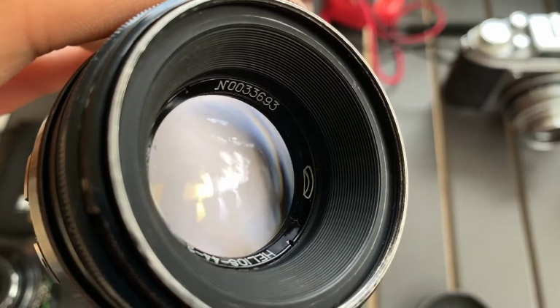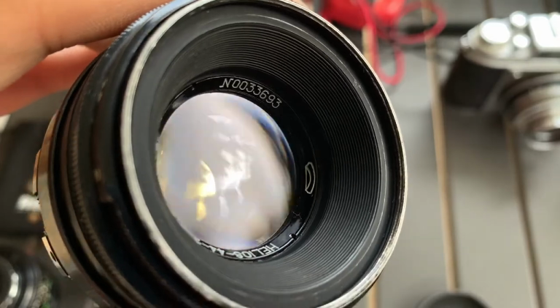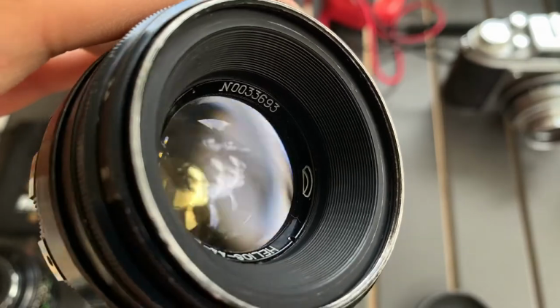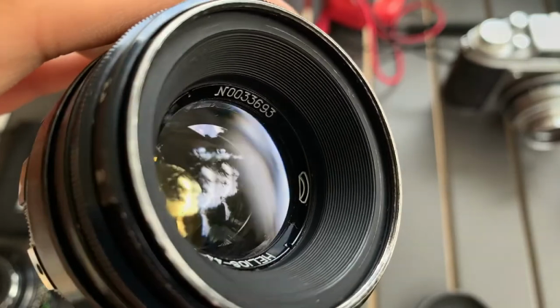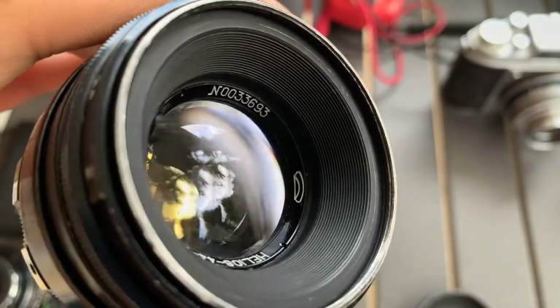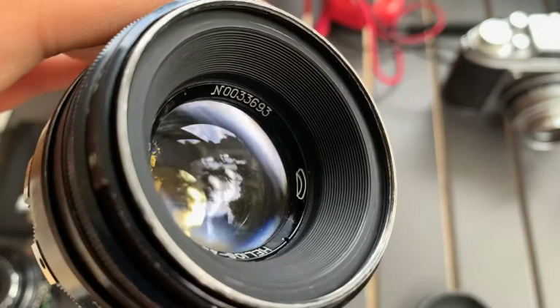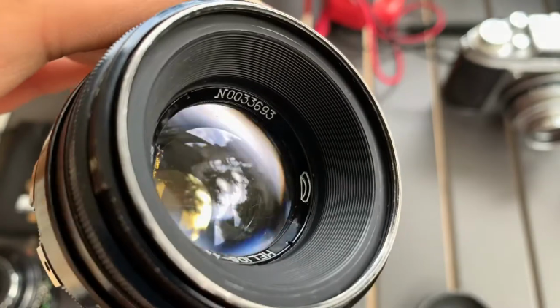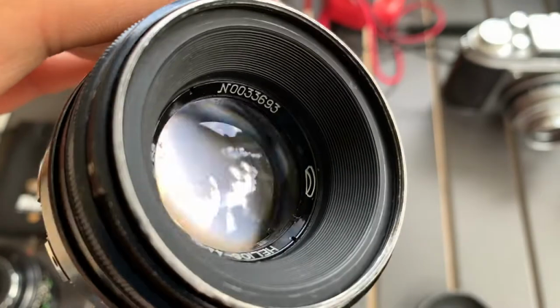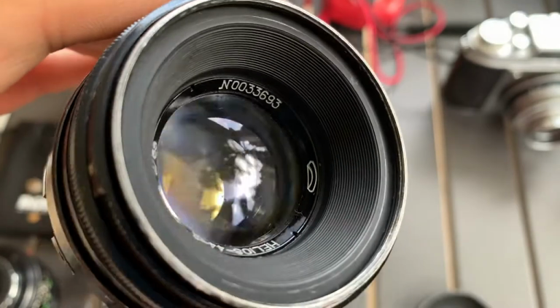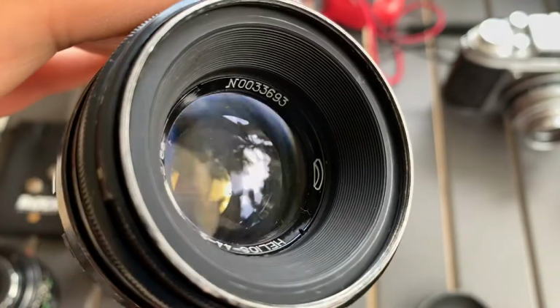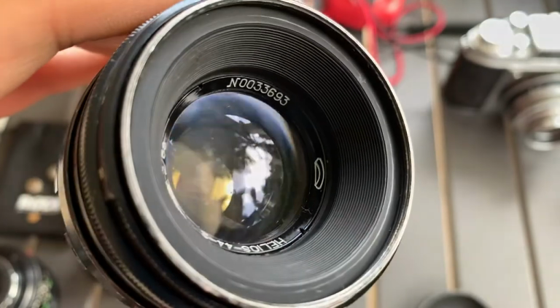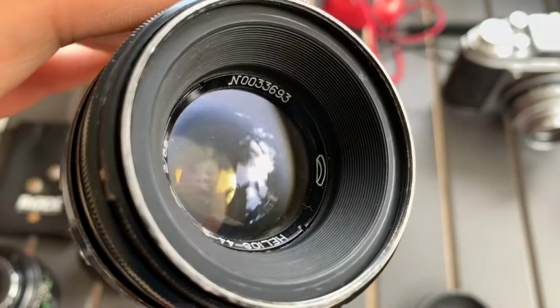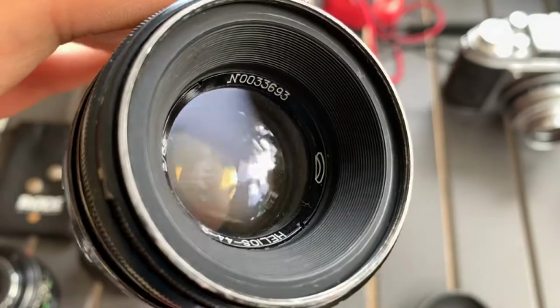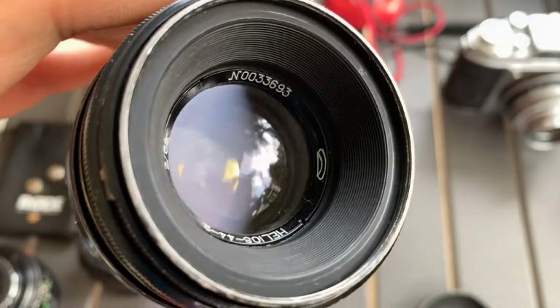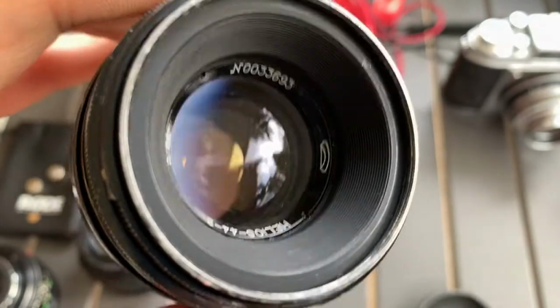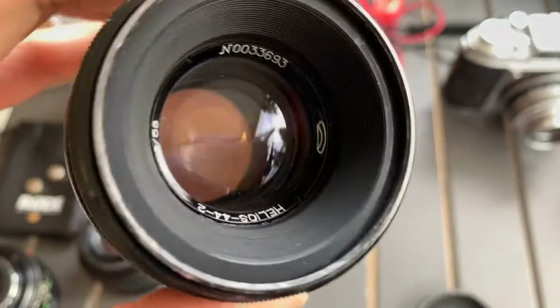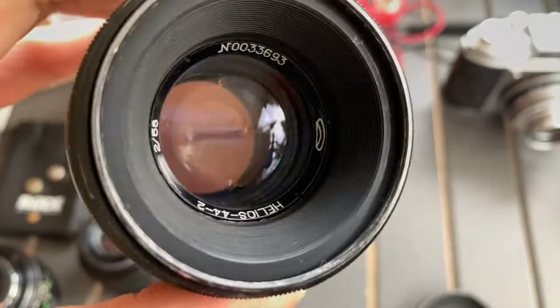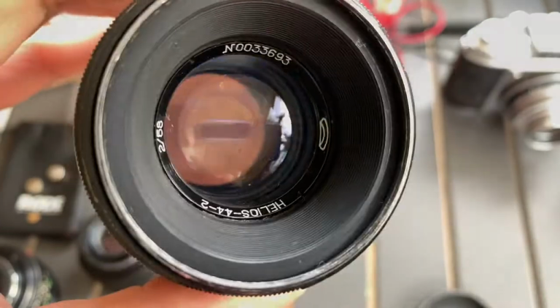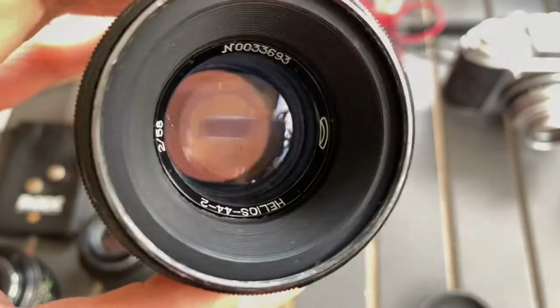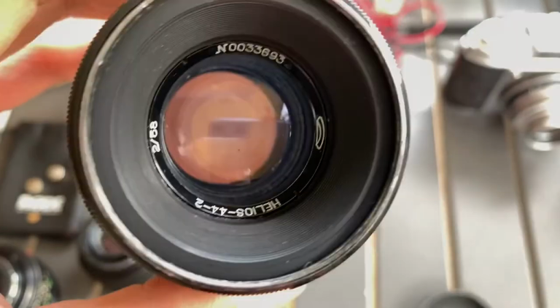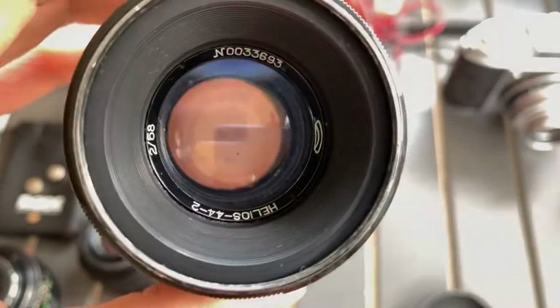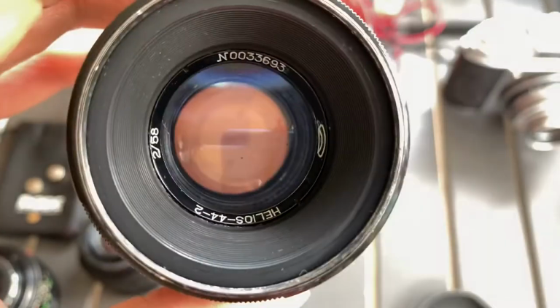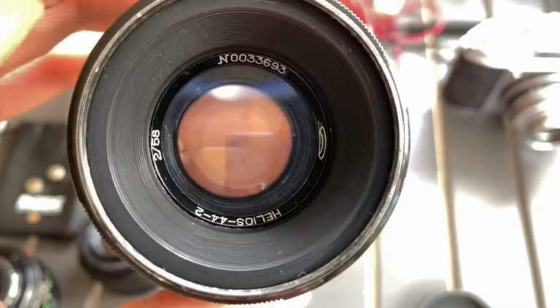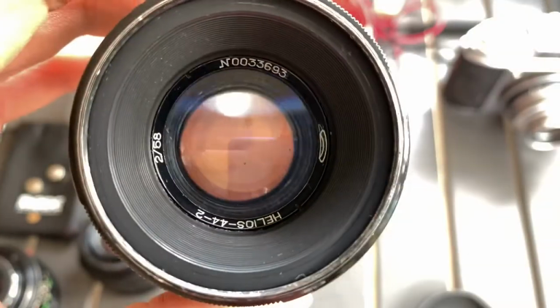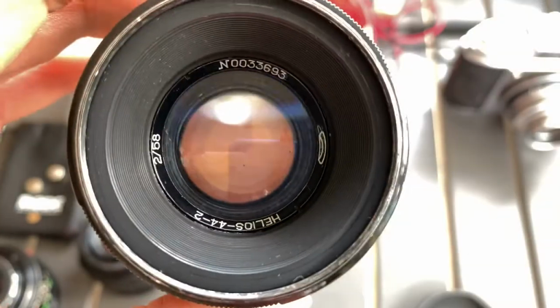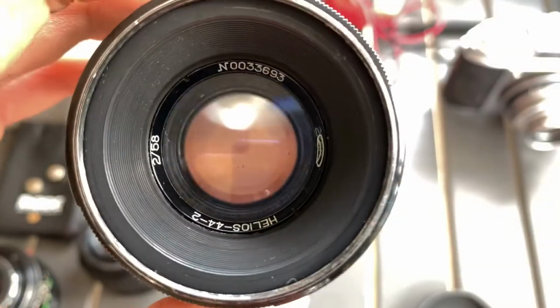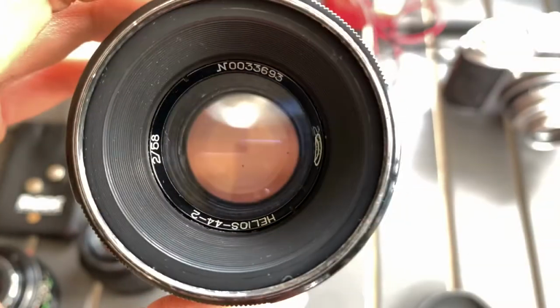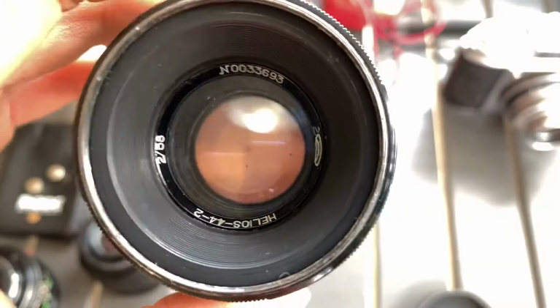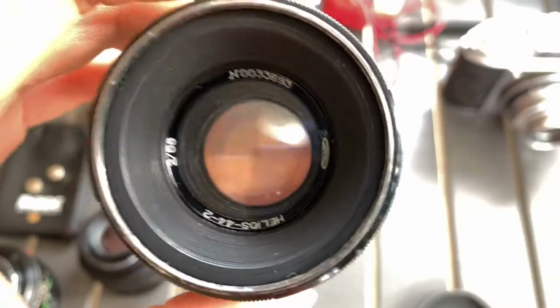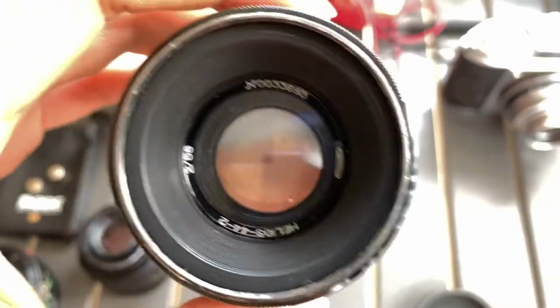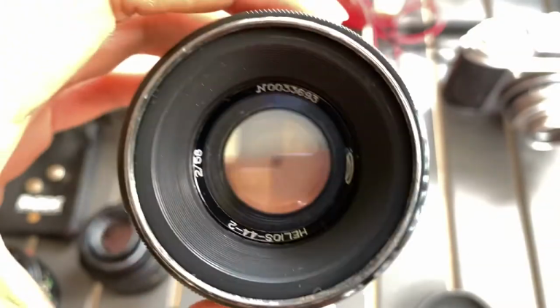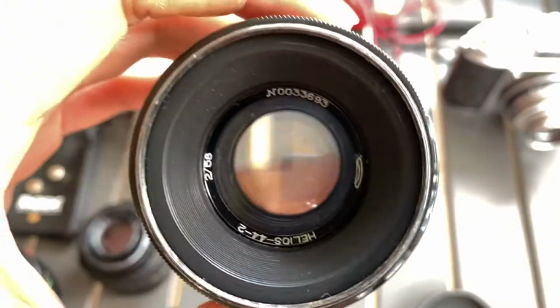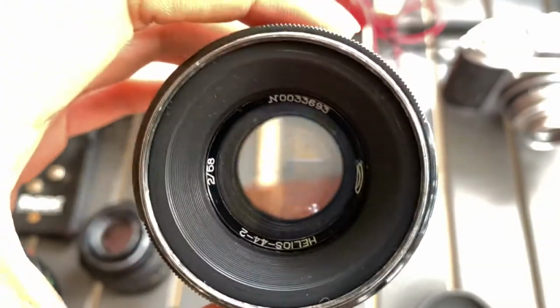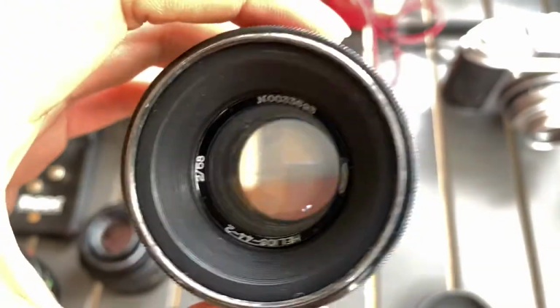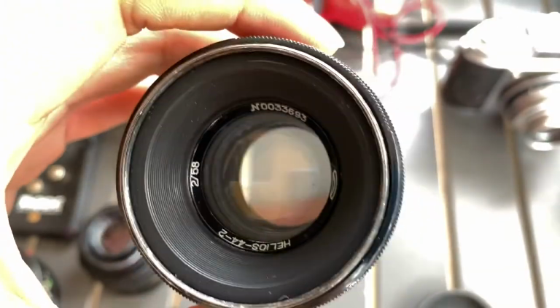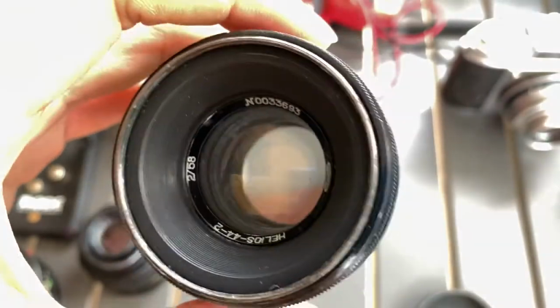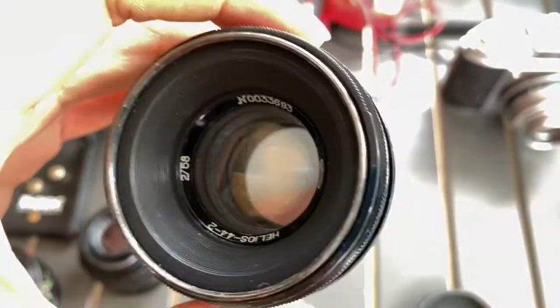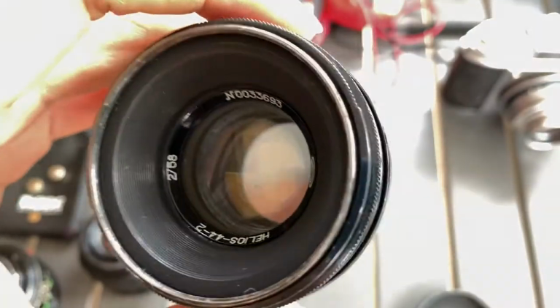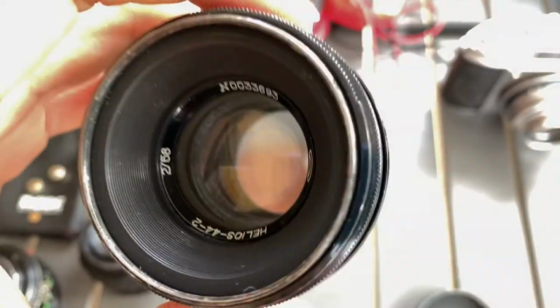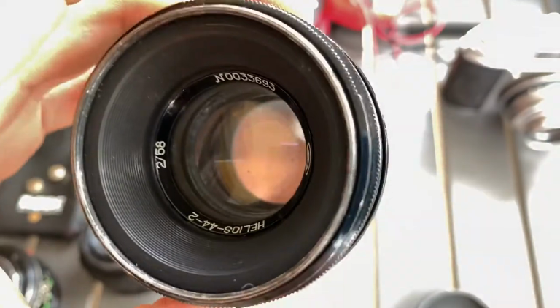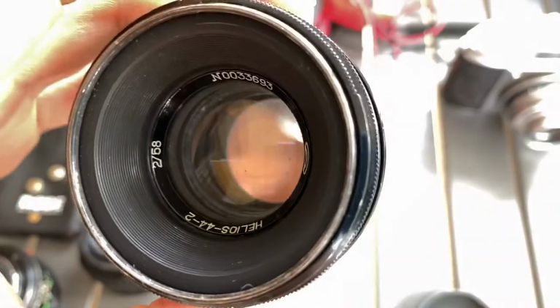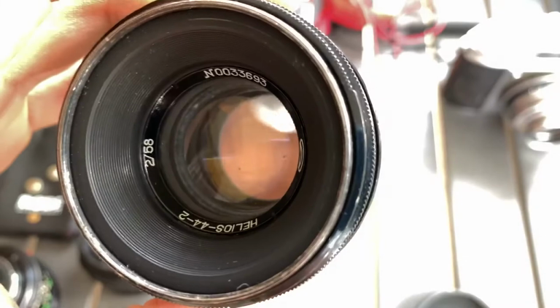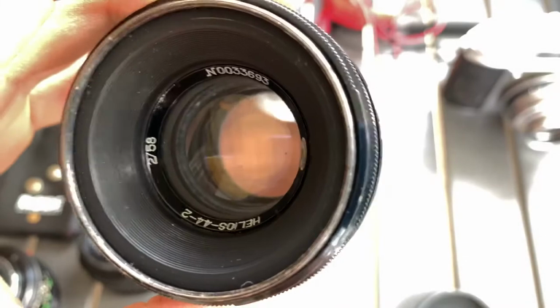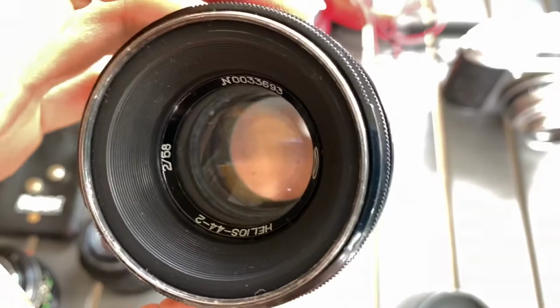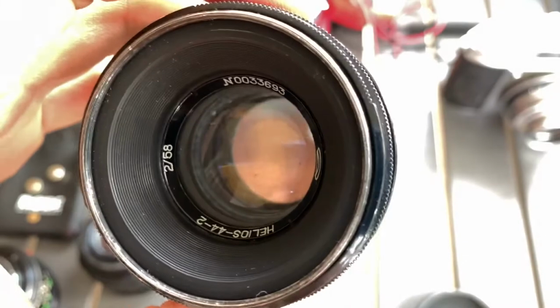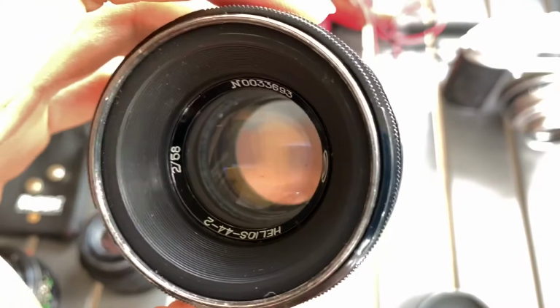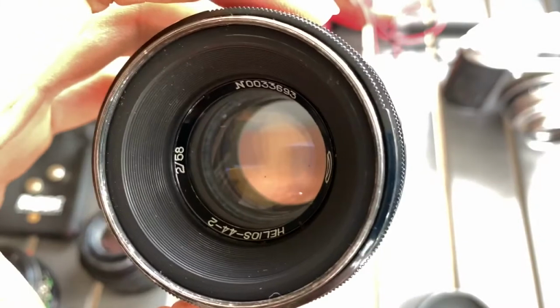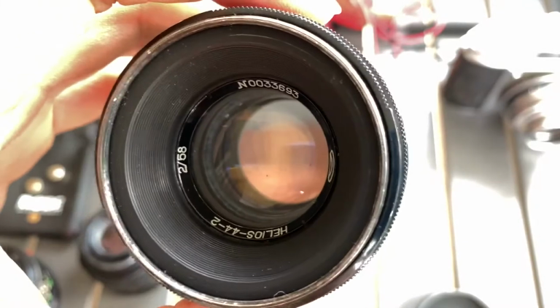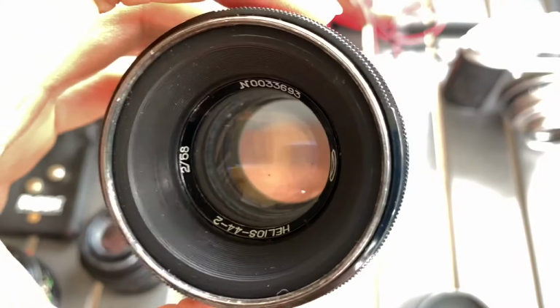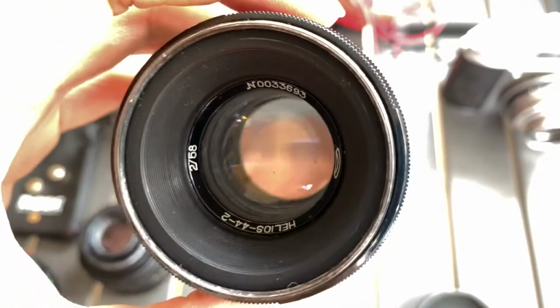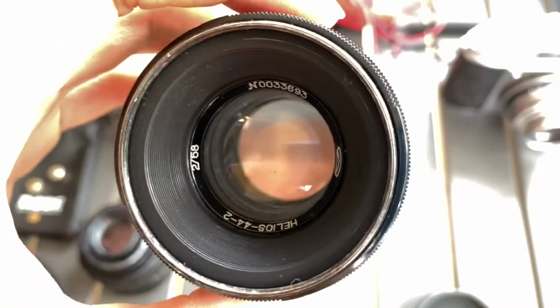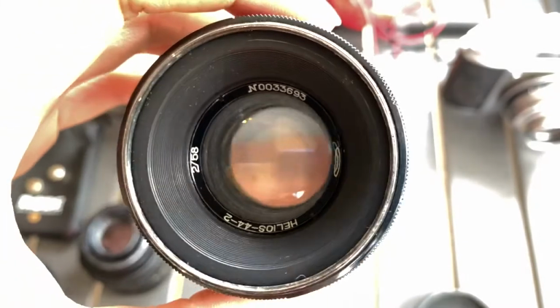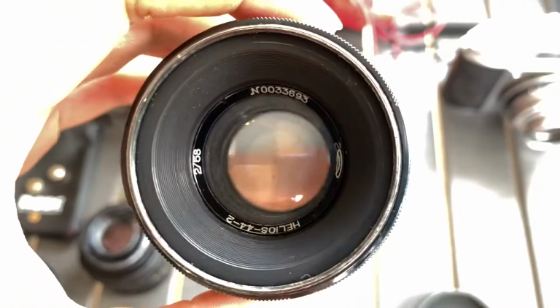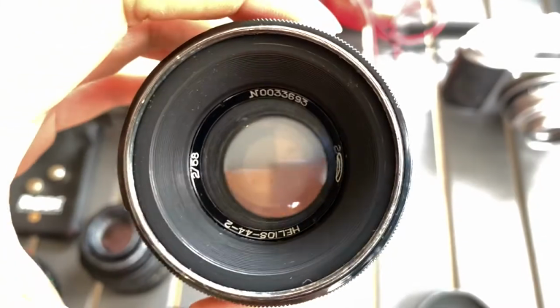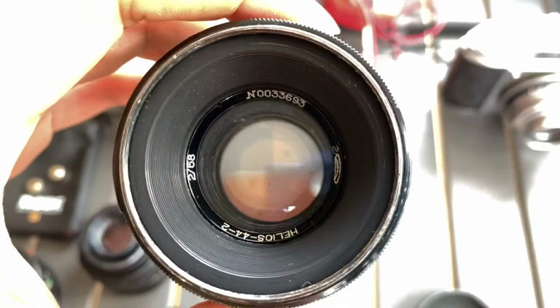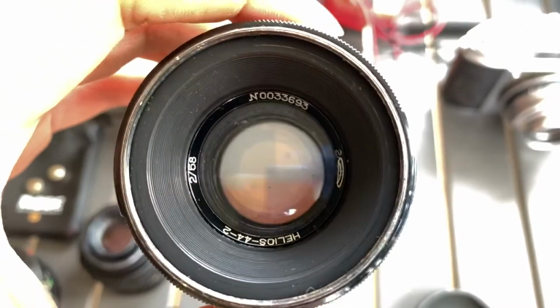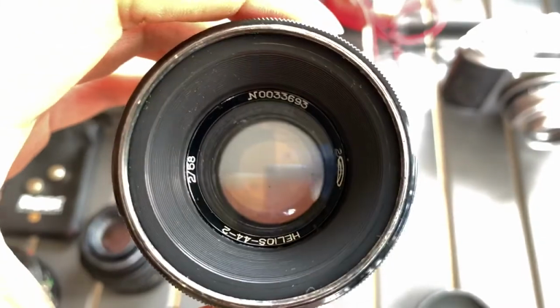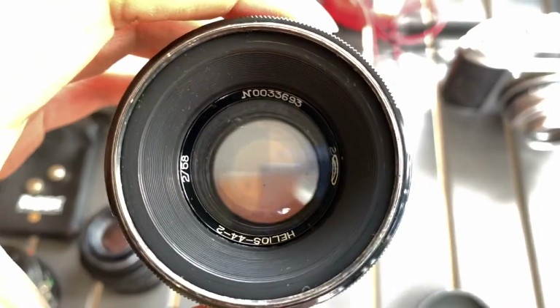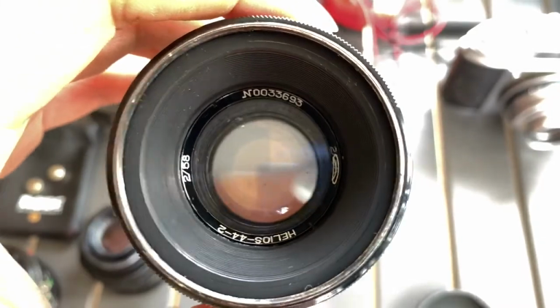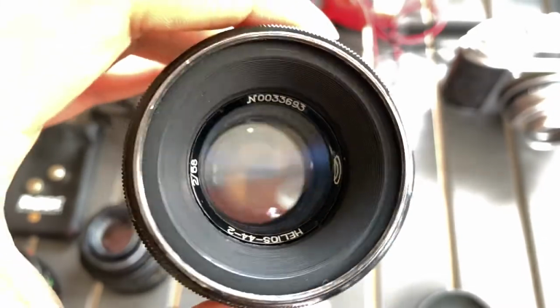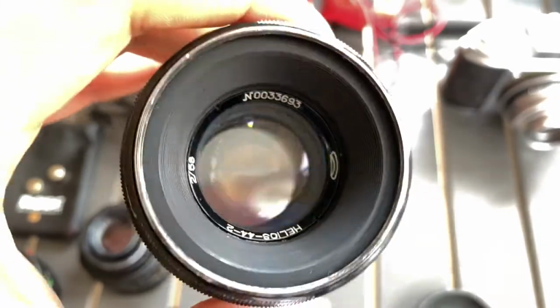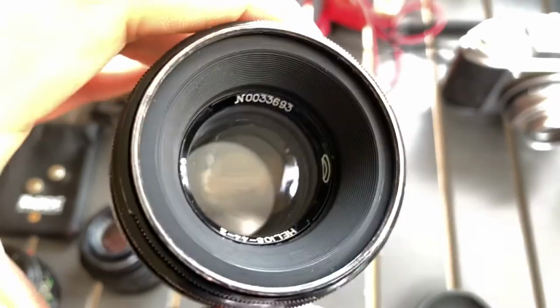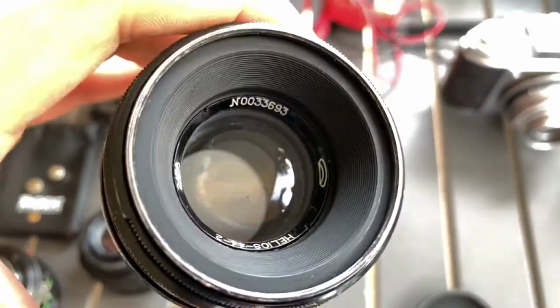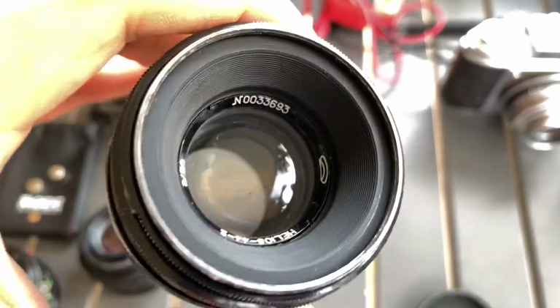Hi guys, today I'm going to show you this Helios 44-2 lens that I have. It's a 58mm f2 lens.